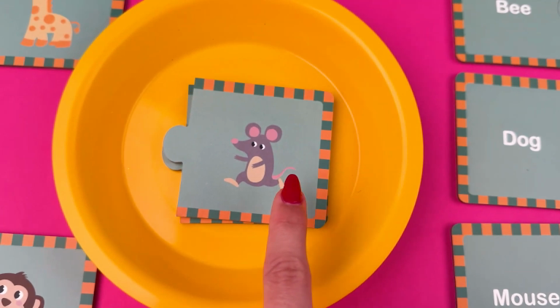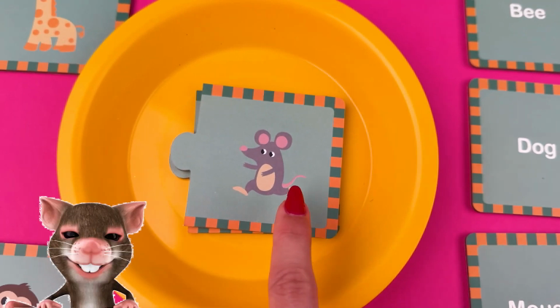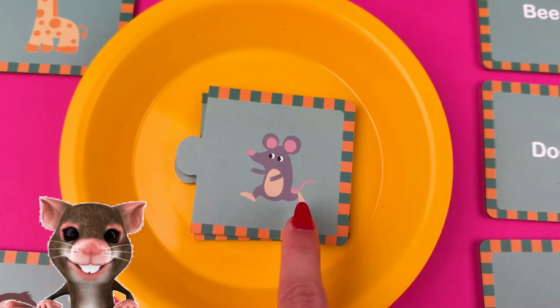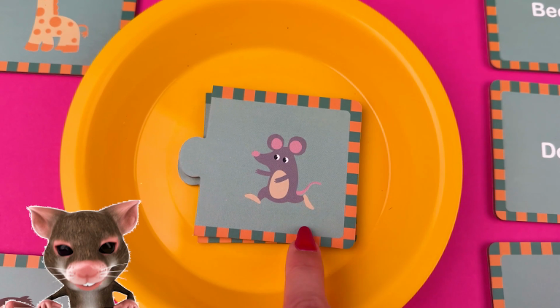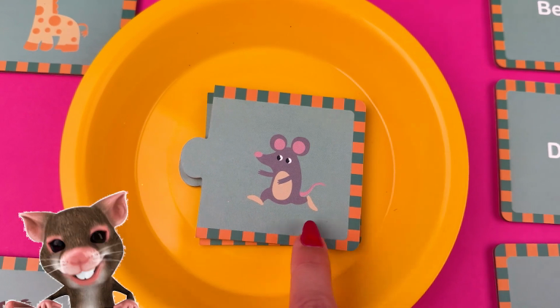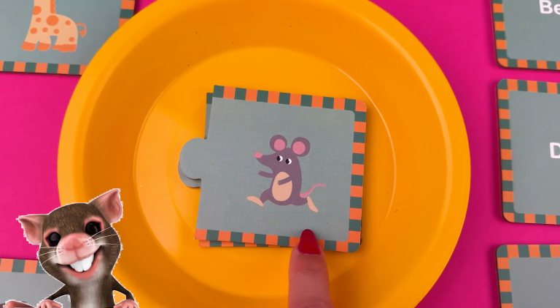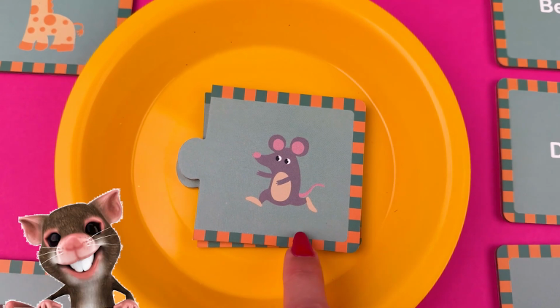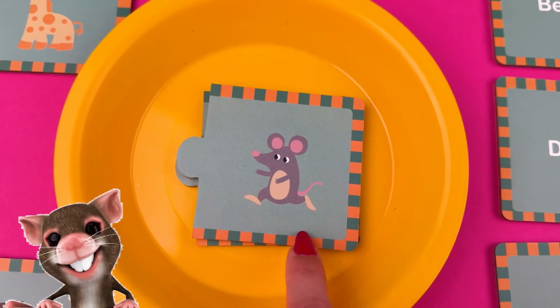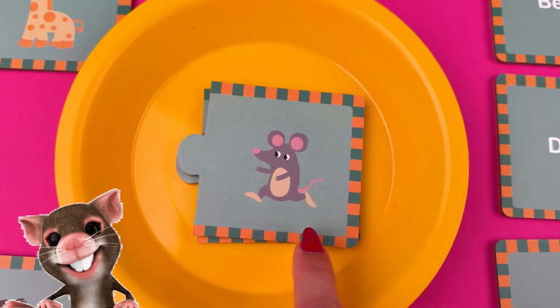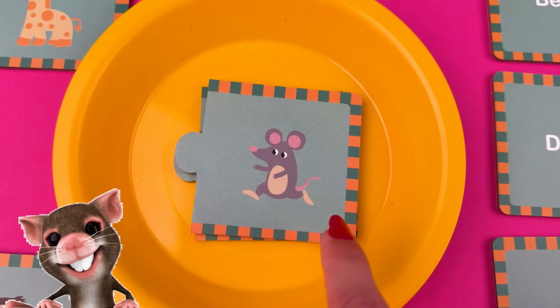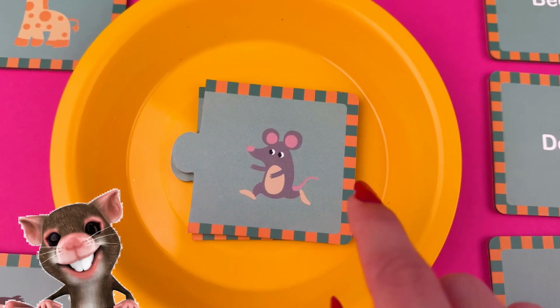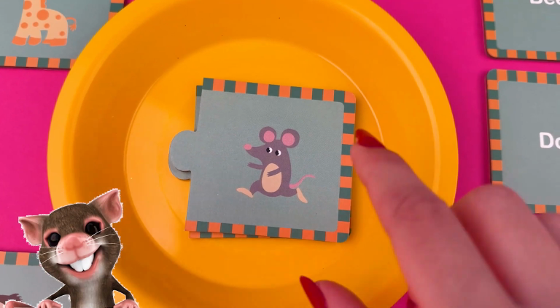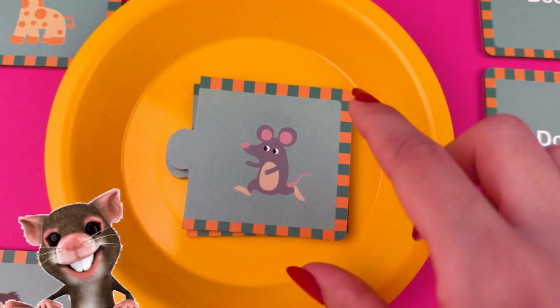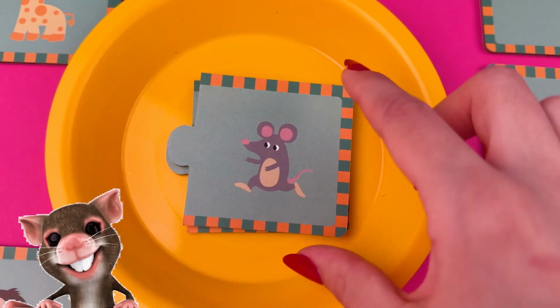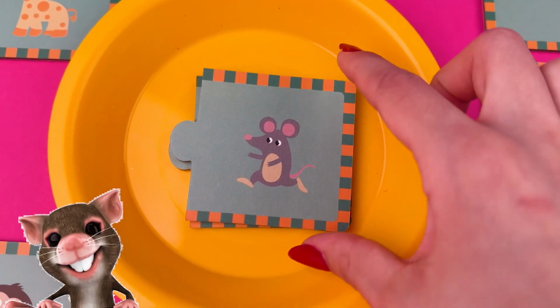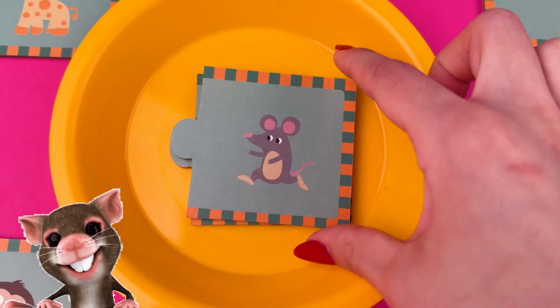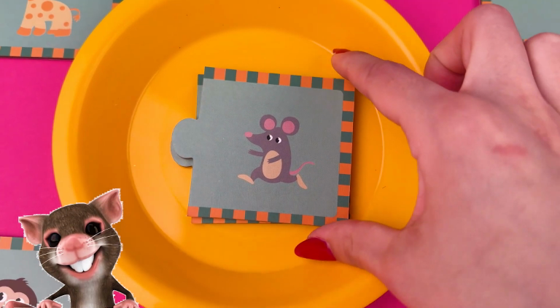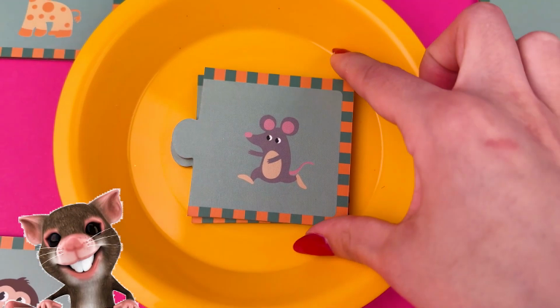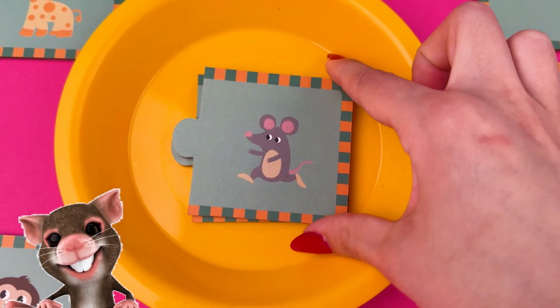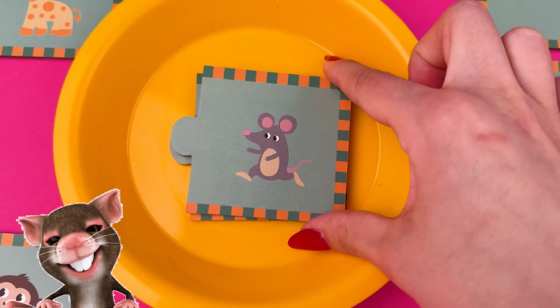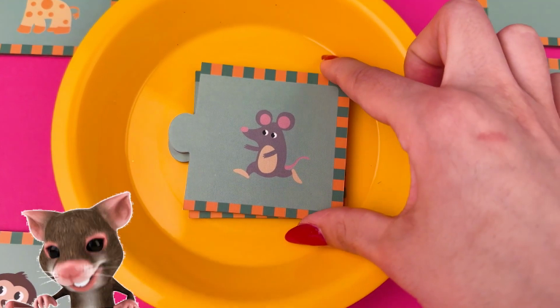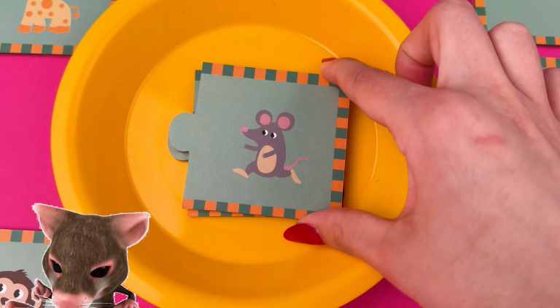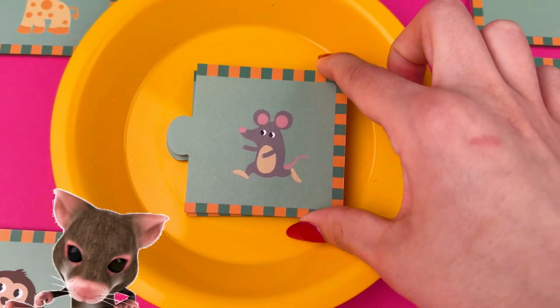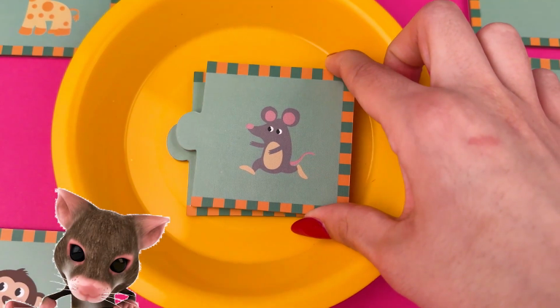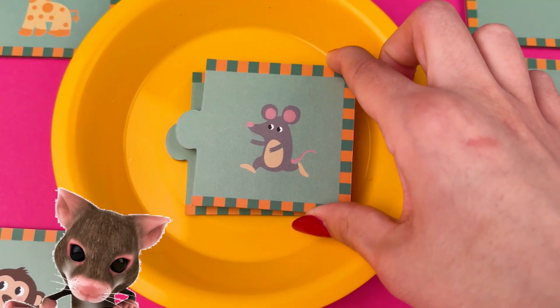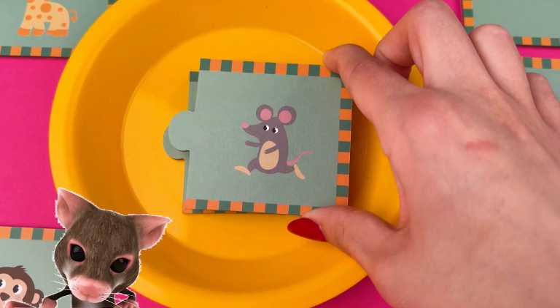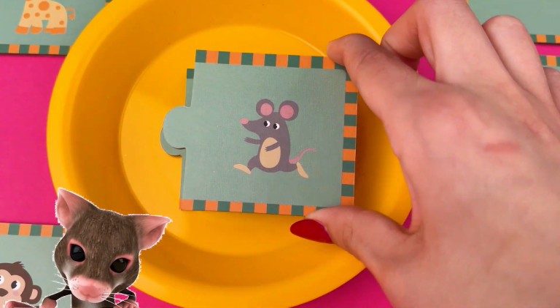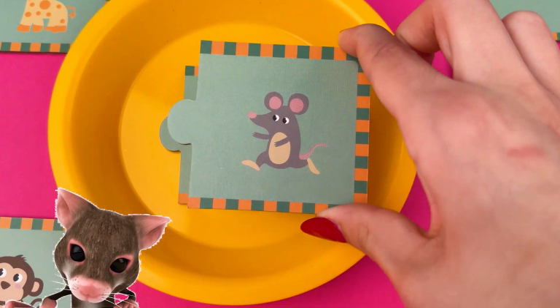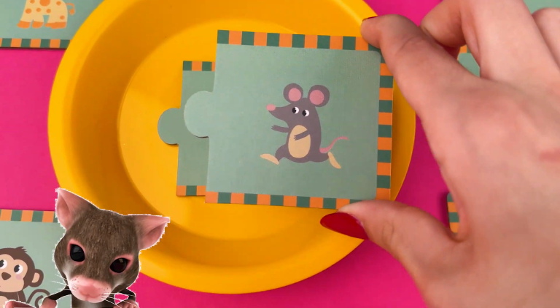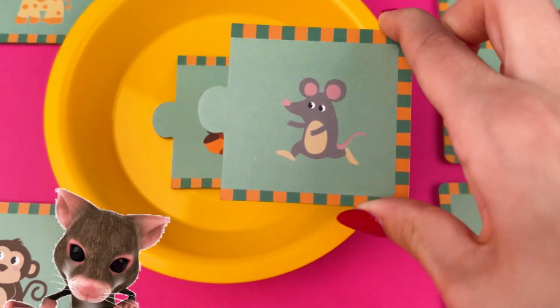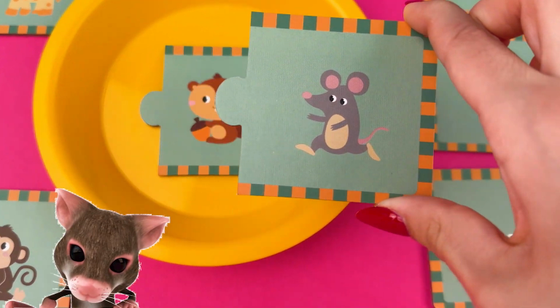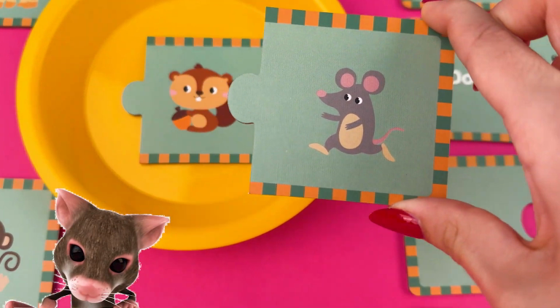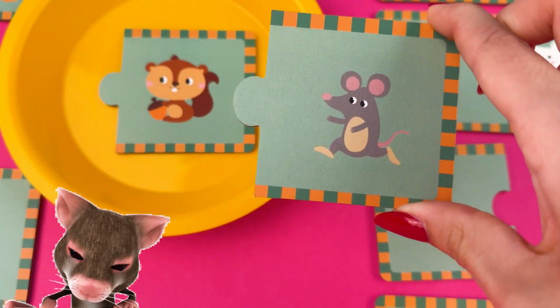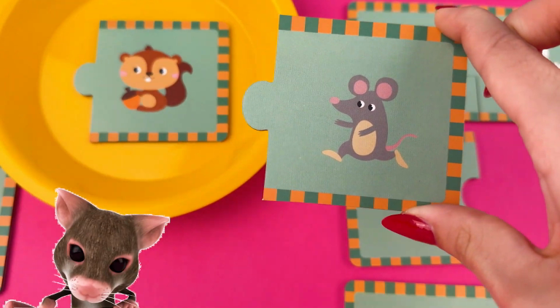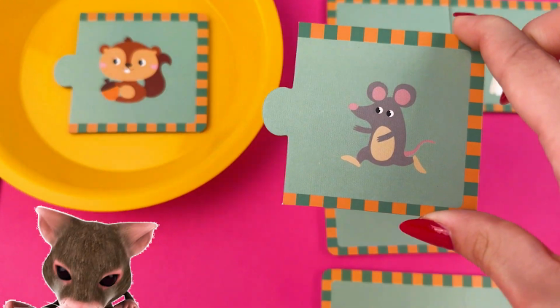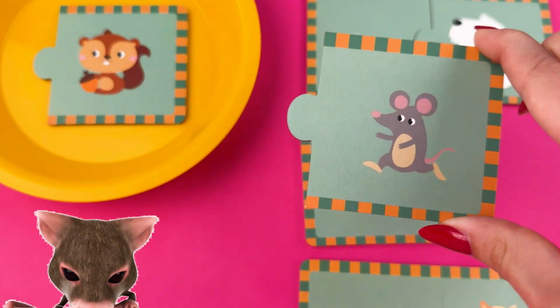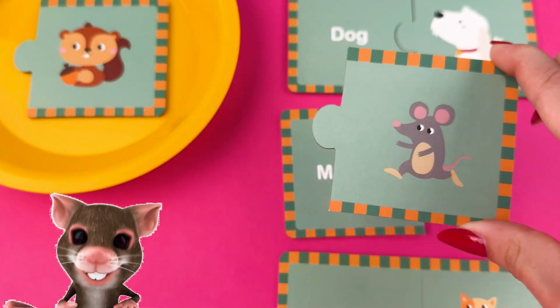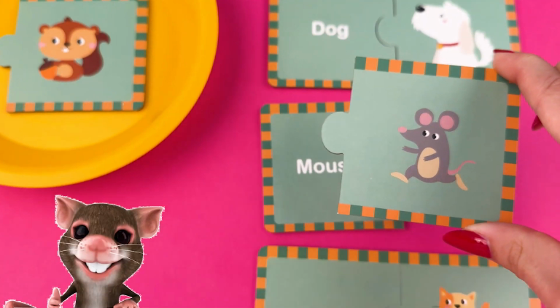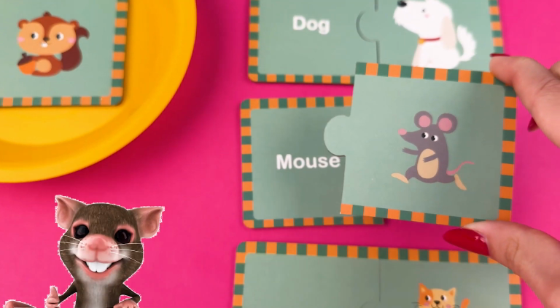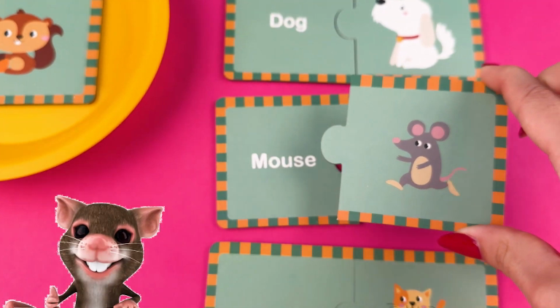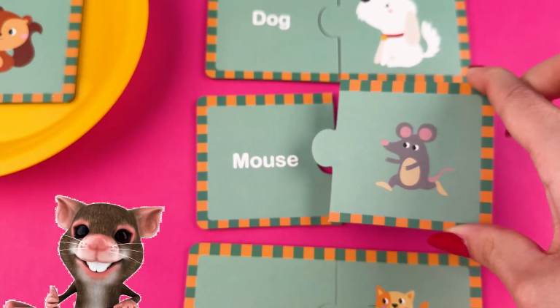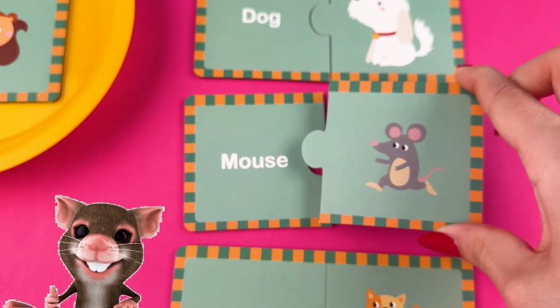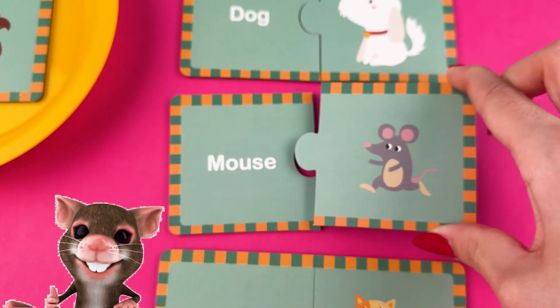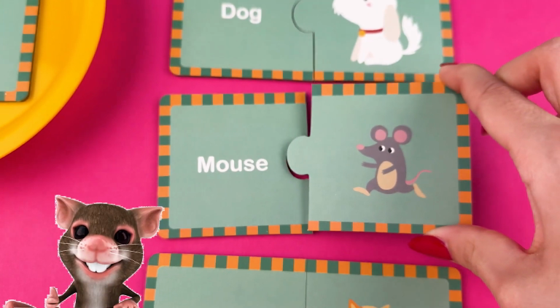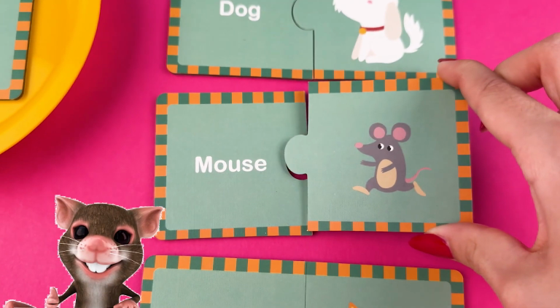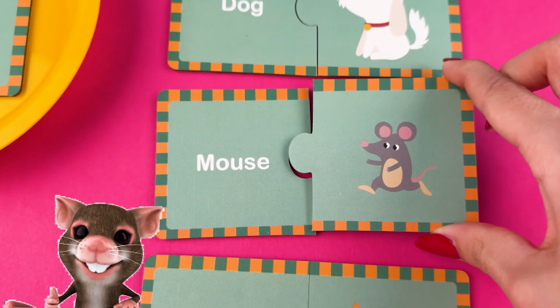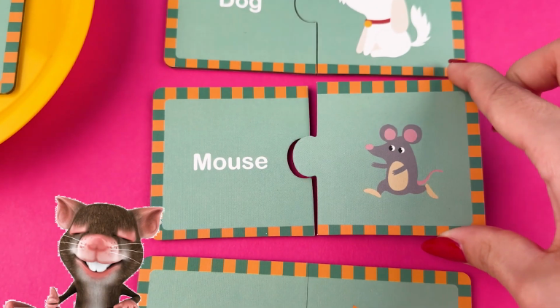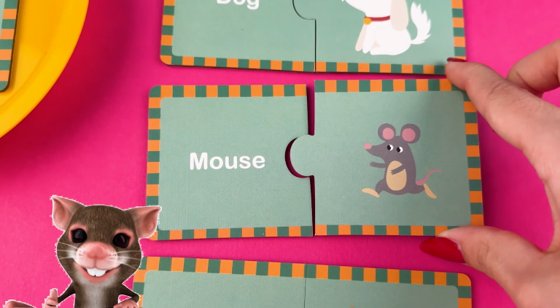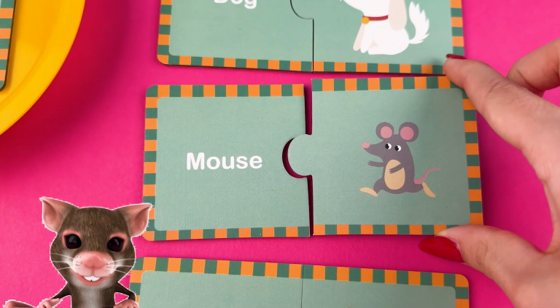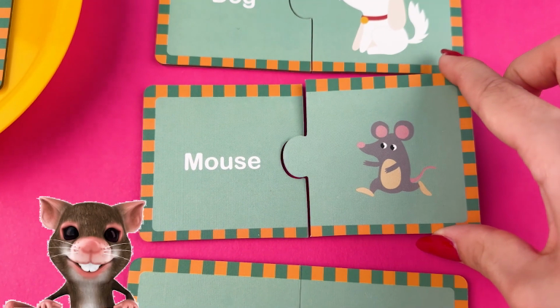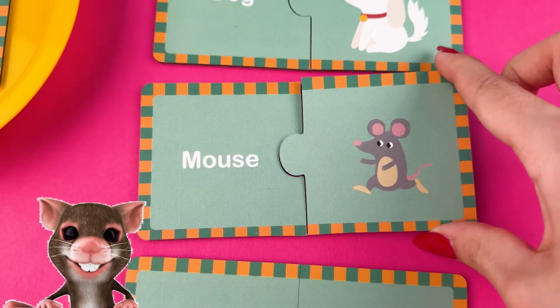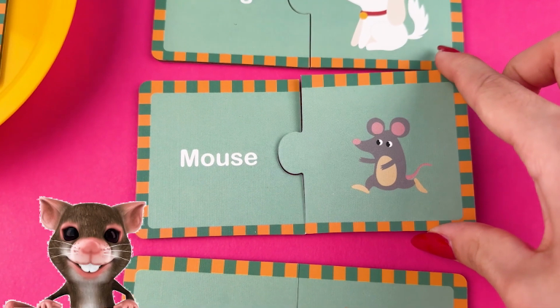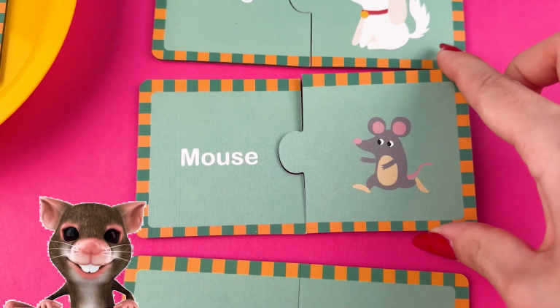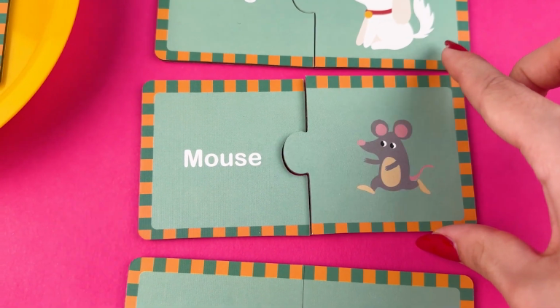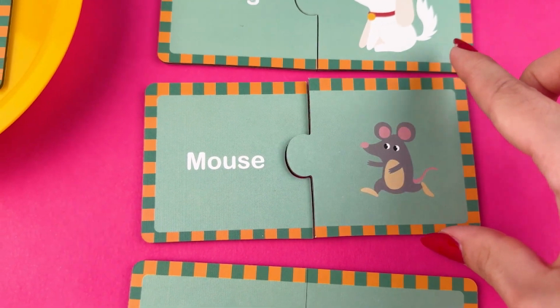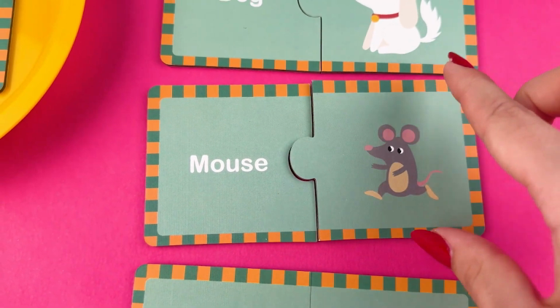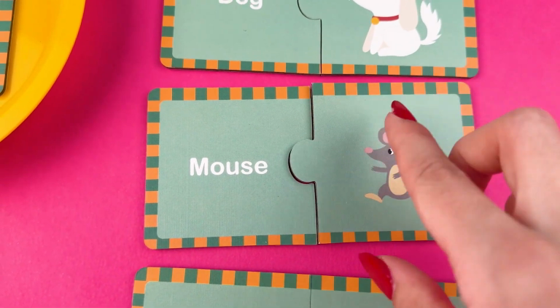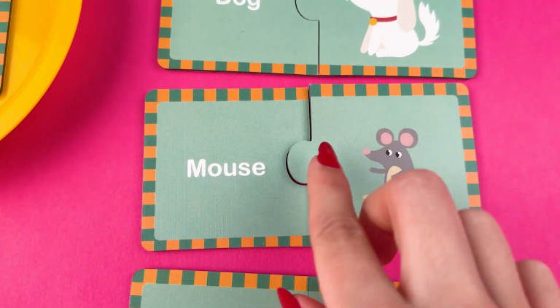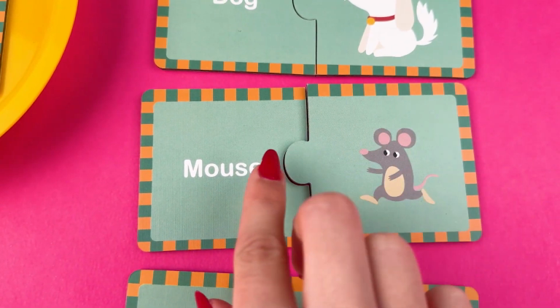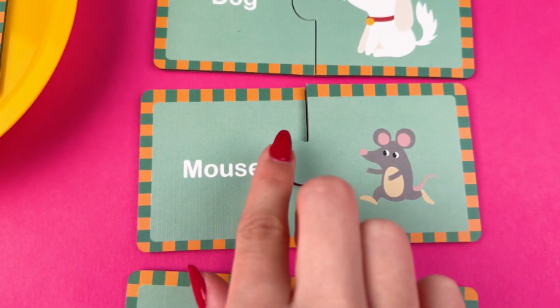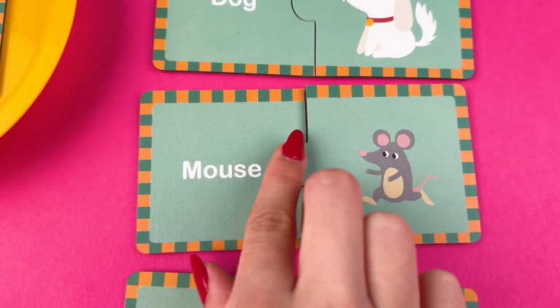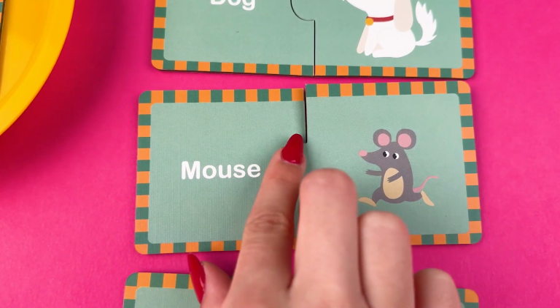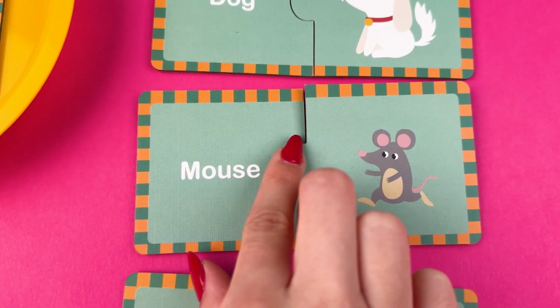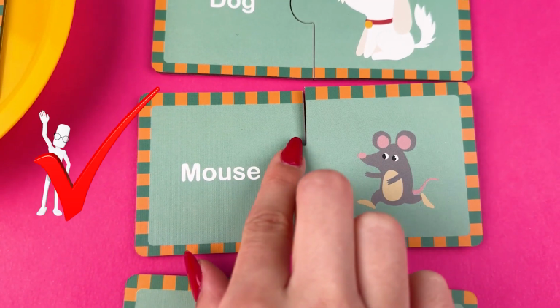And what about this cute little one? This animal is called a mouse and they like to visit from time to time.